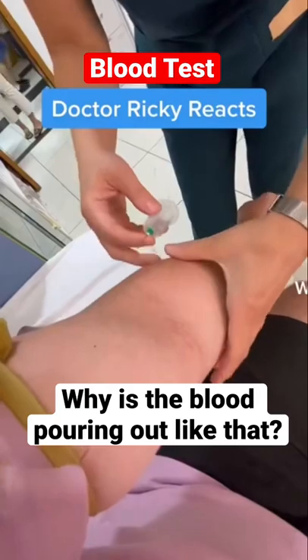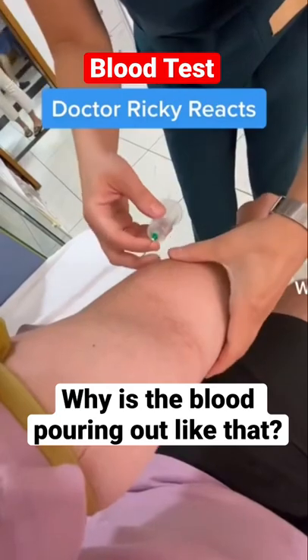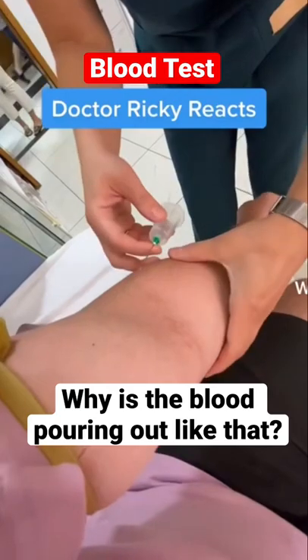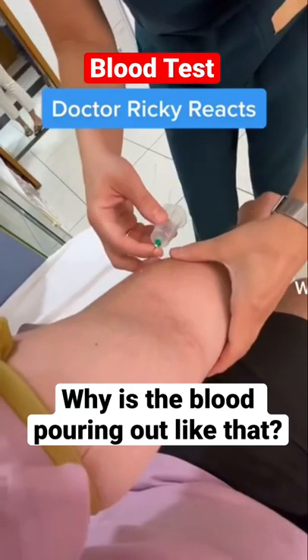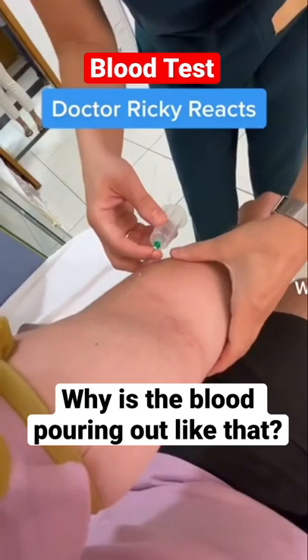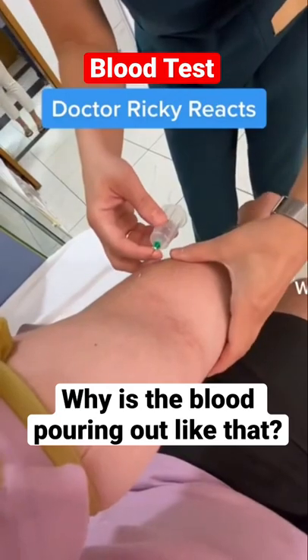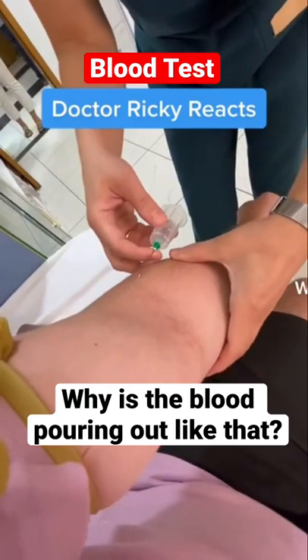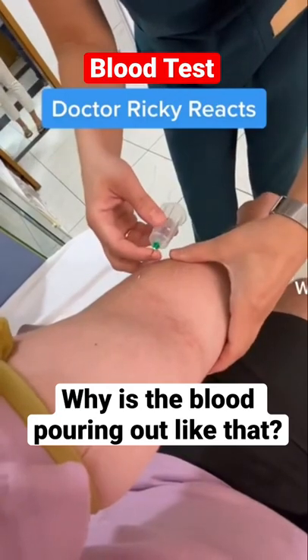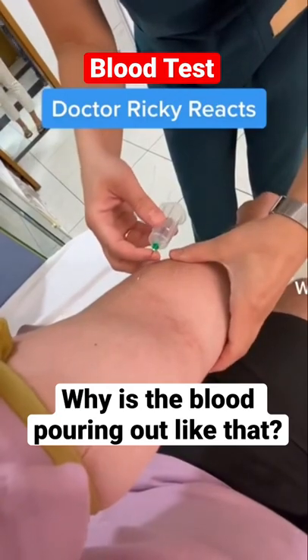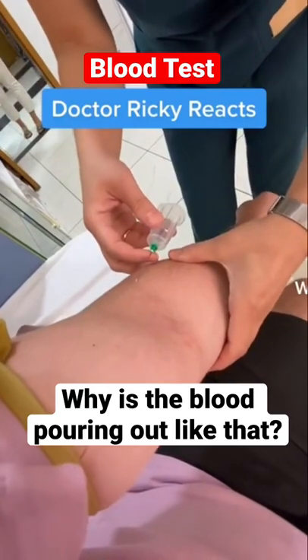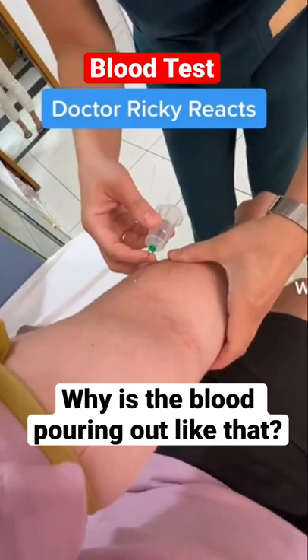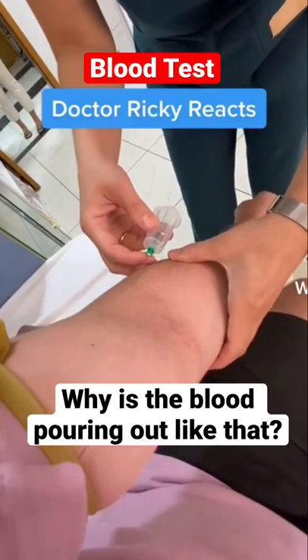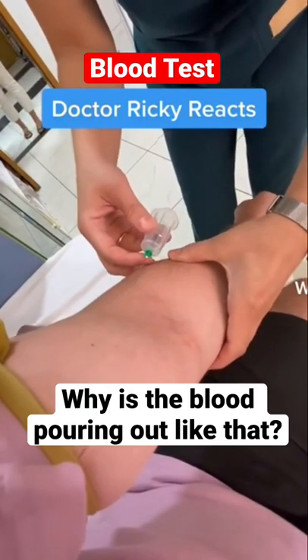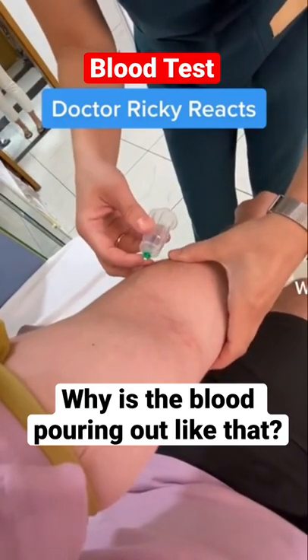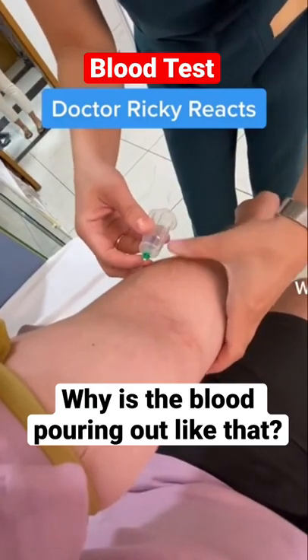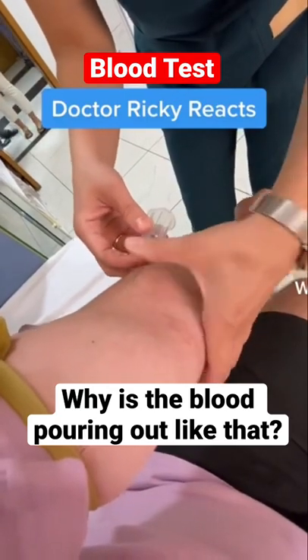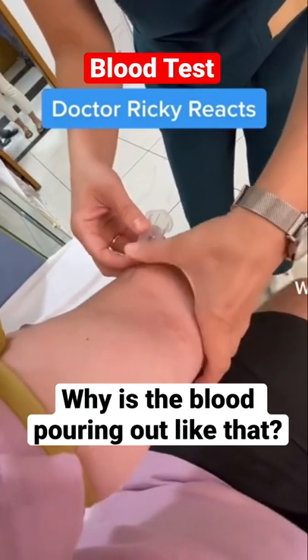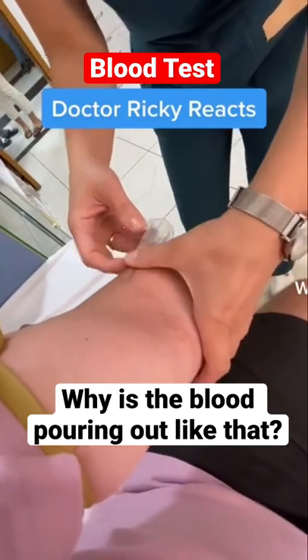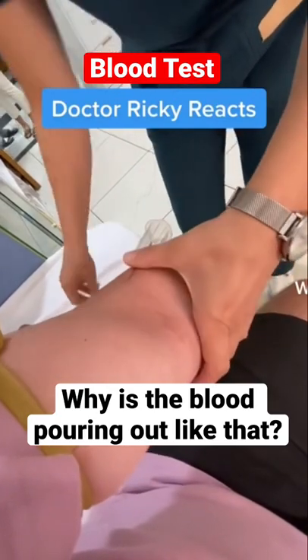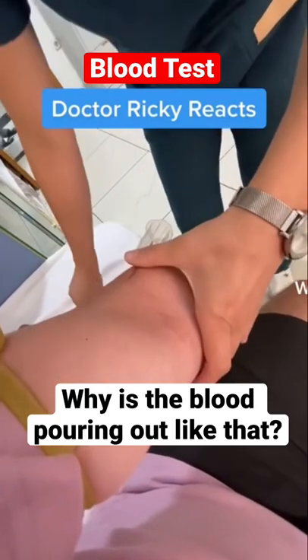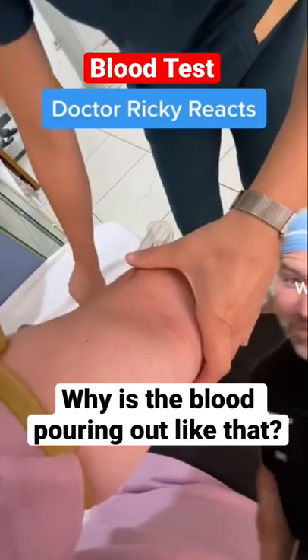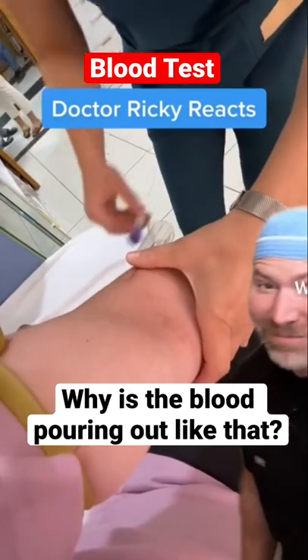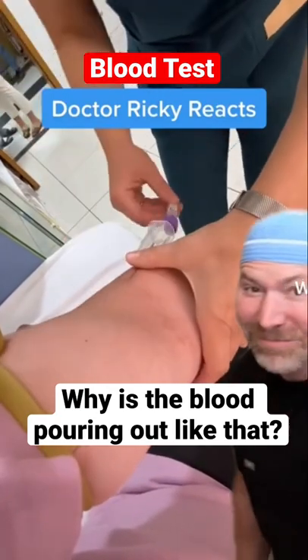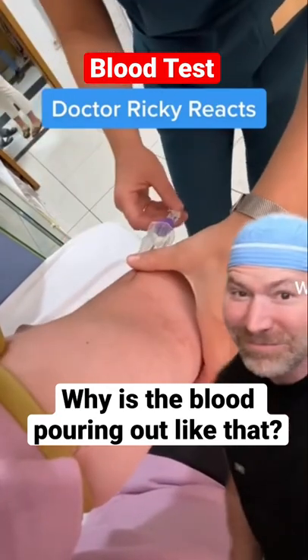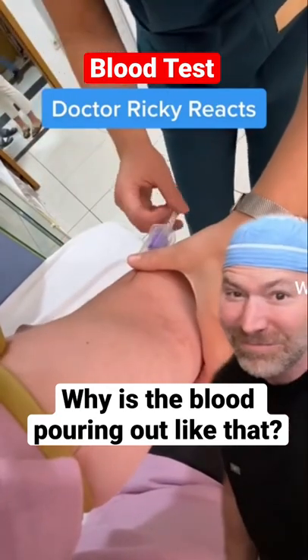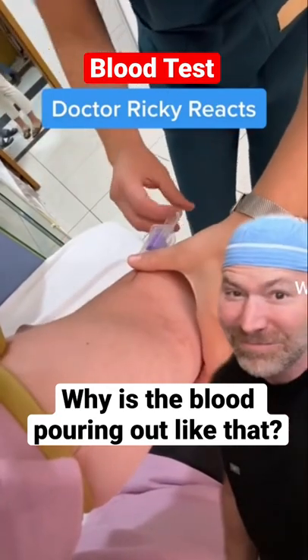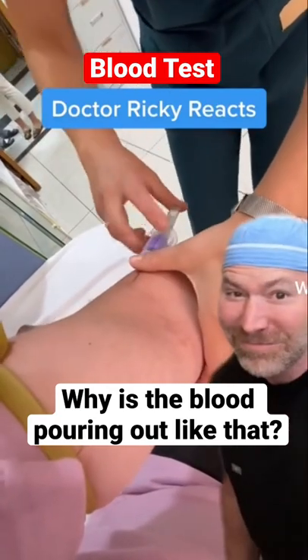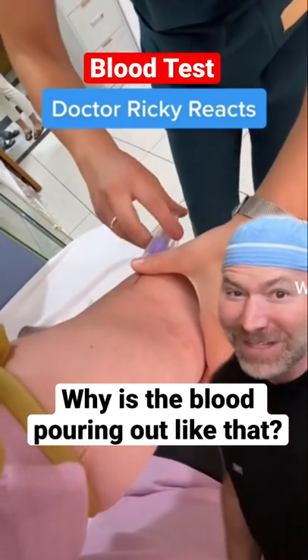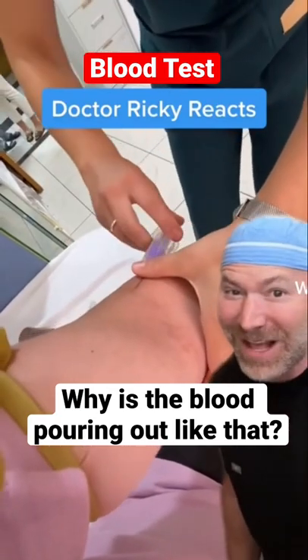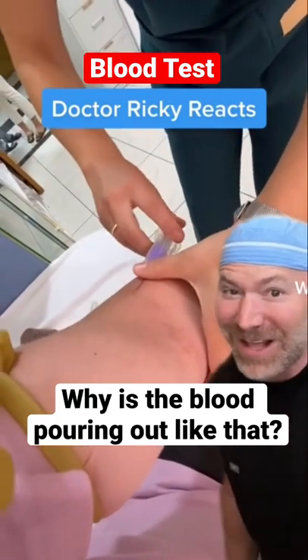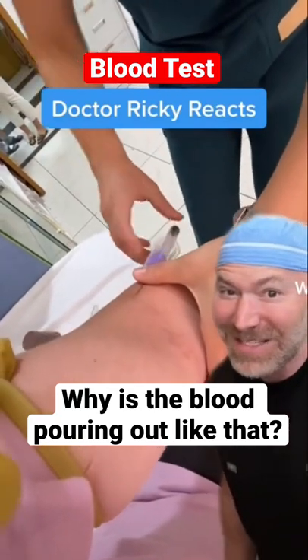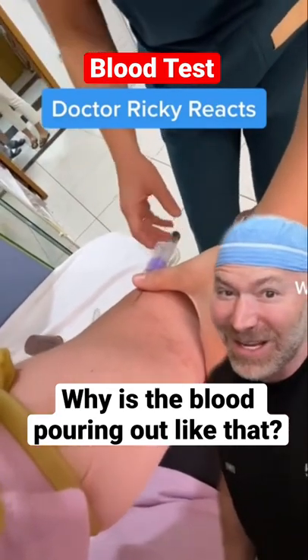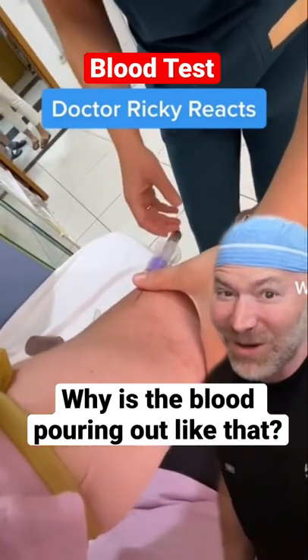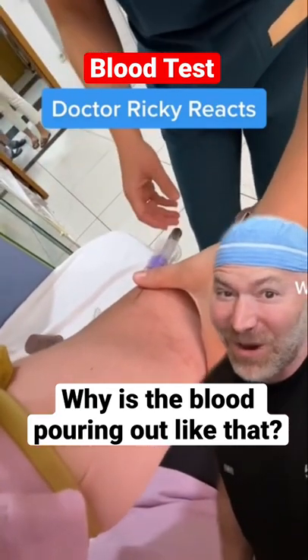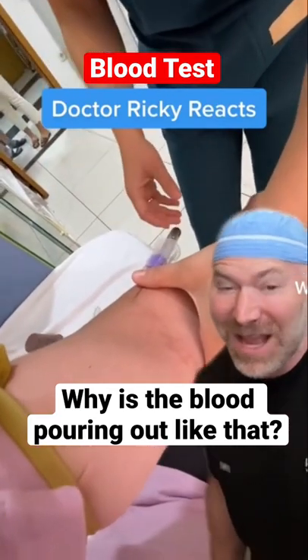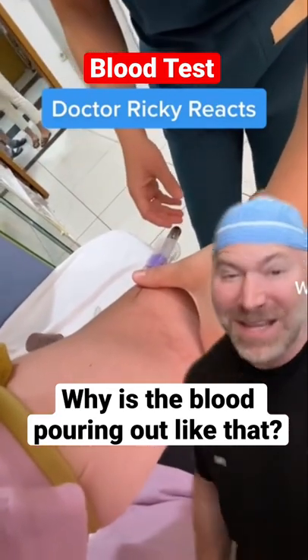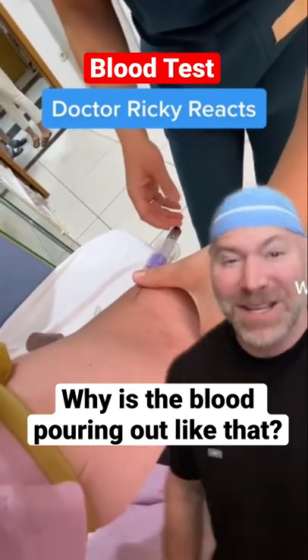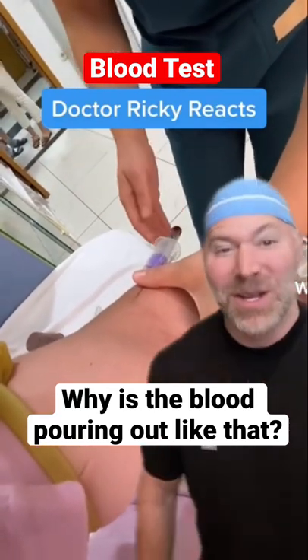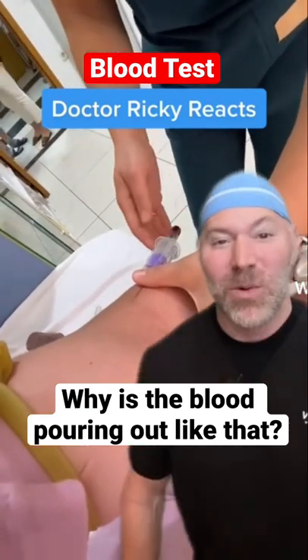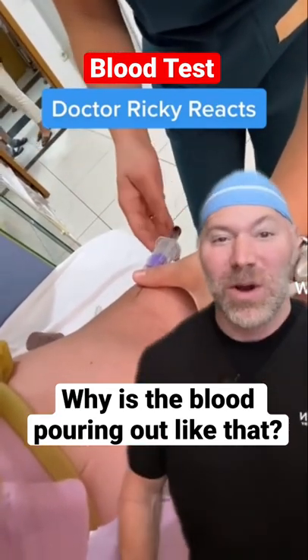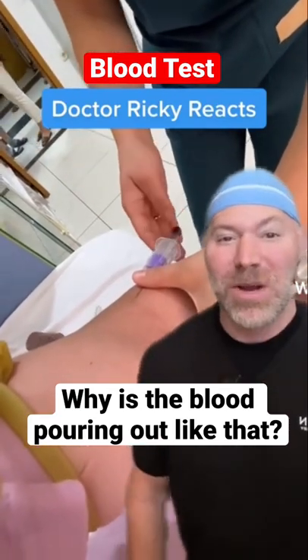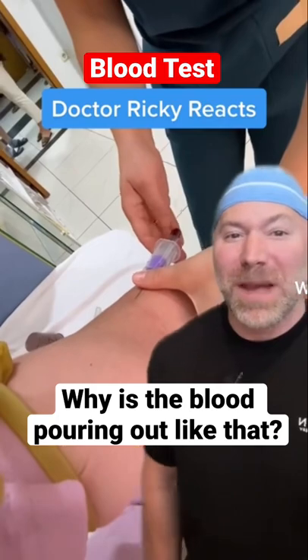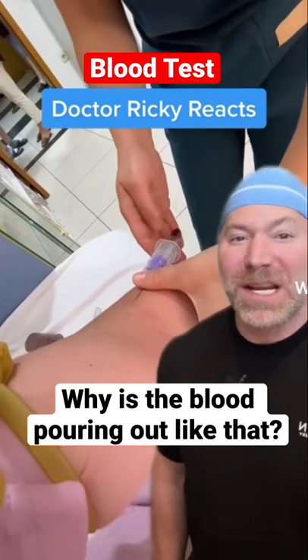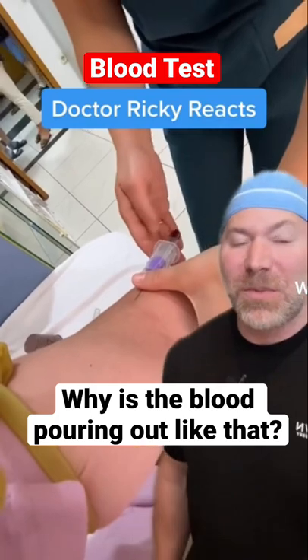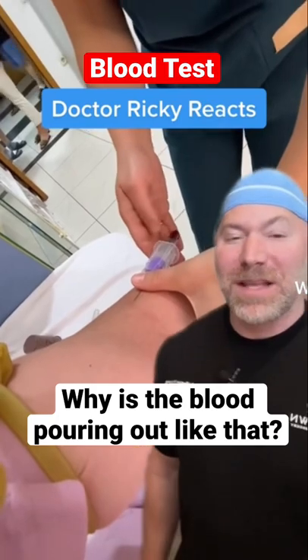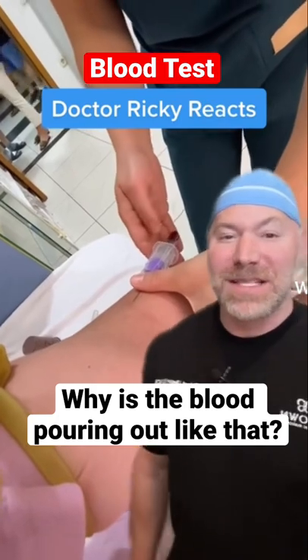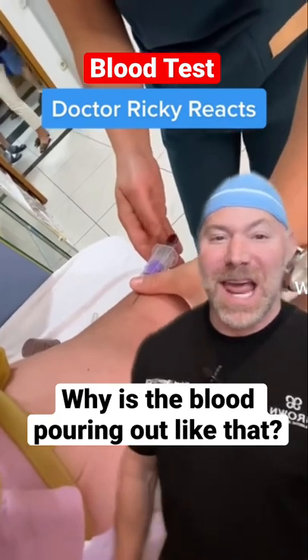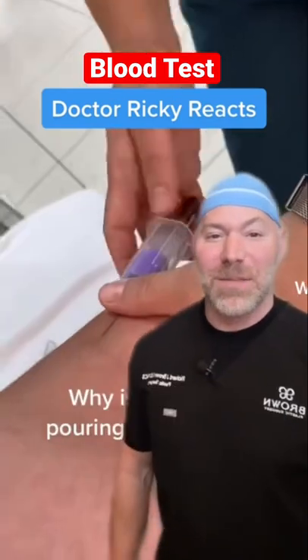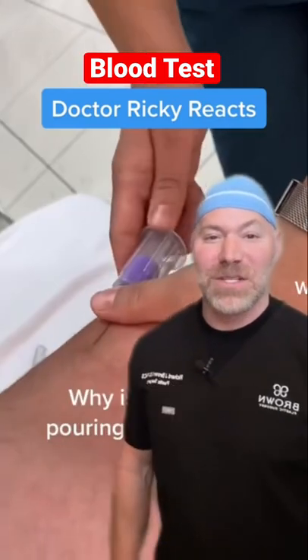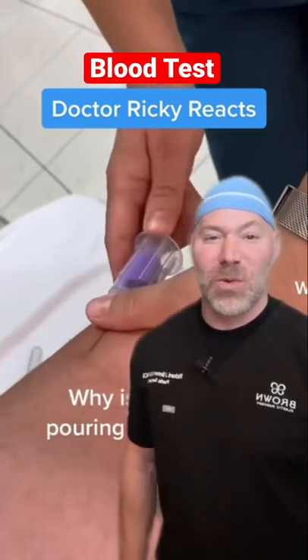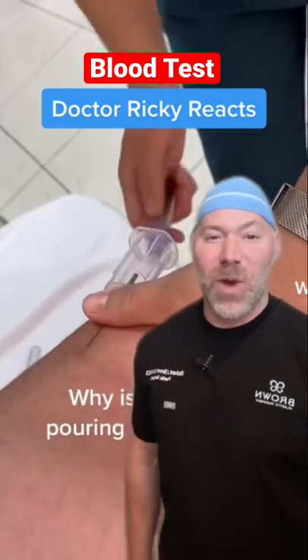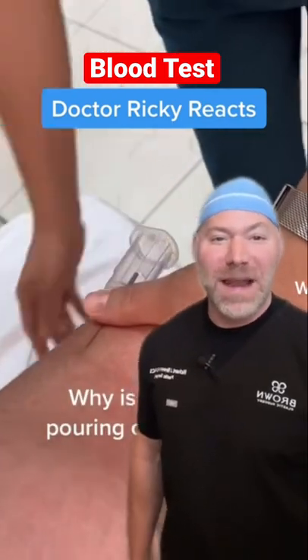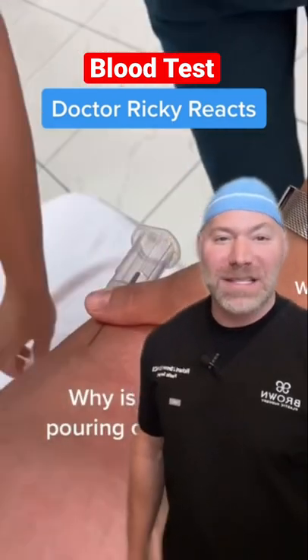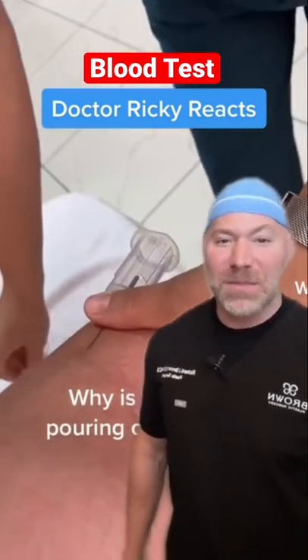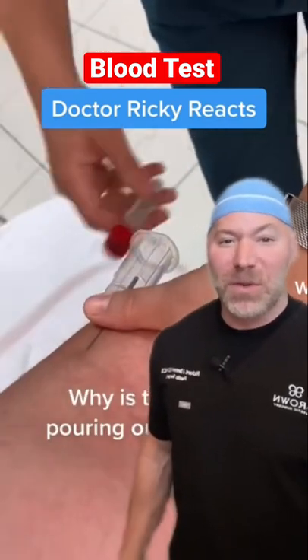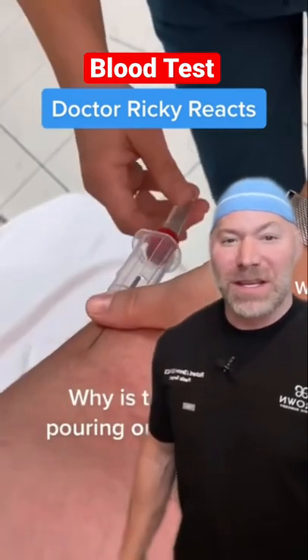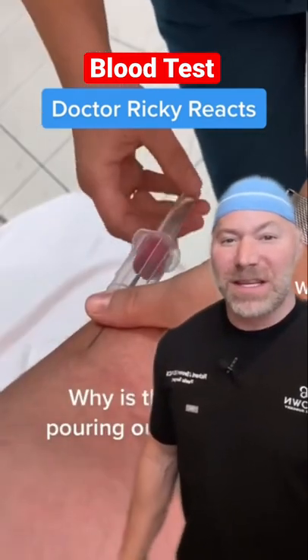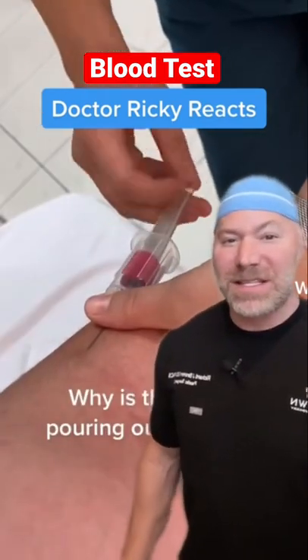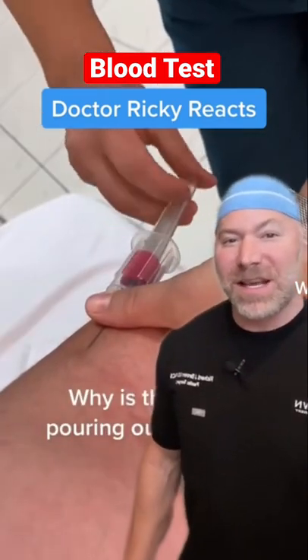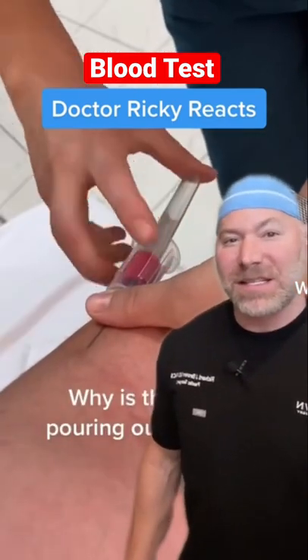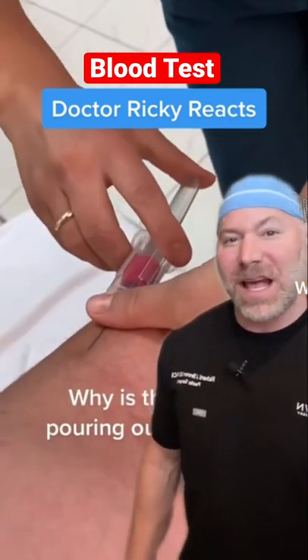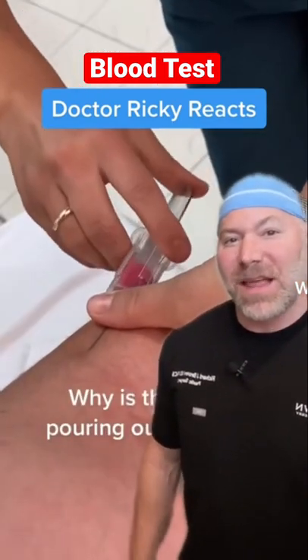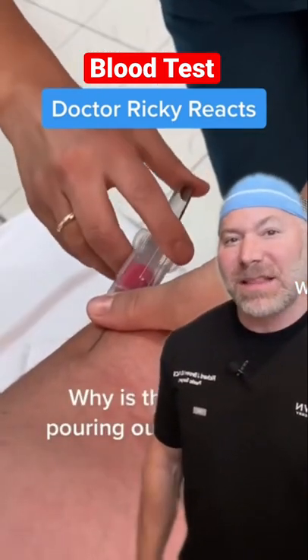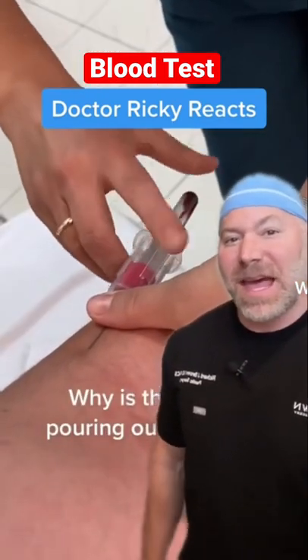Why is the blood pouring out like that? I'll tell you why. Welcome back to Brown's Anatomy. So why does the blood get sucked out like that?